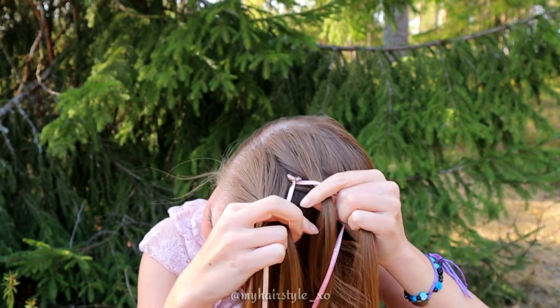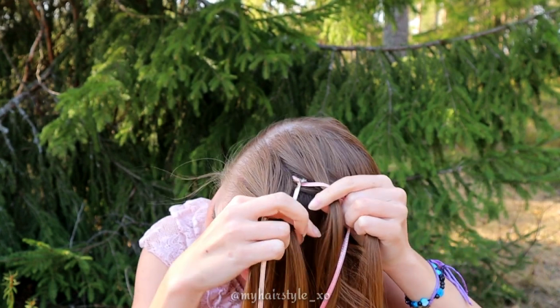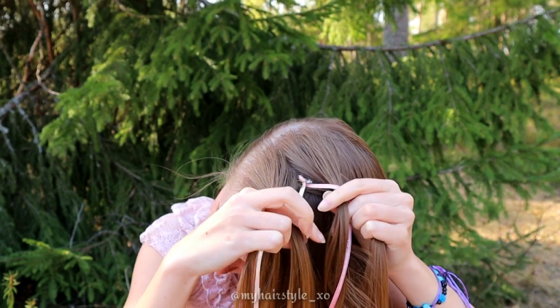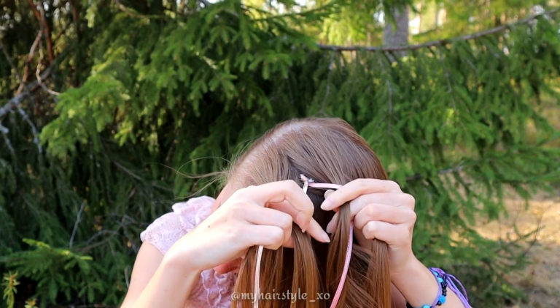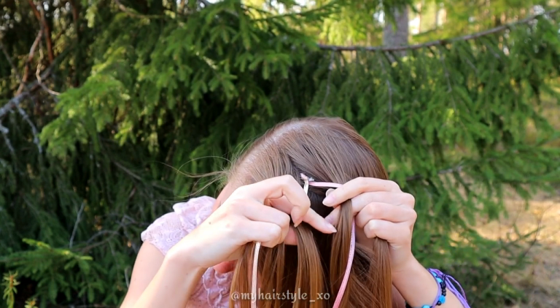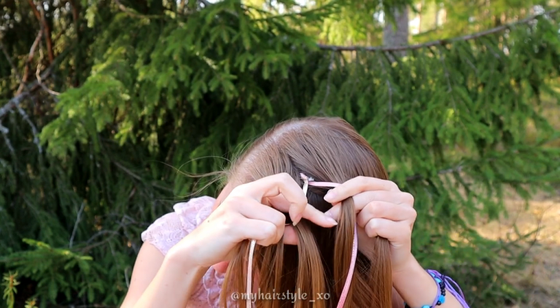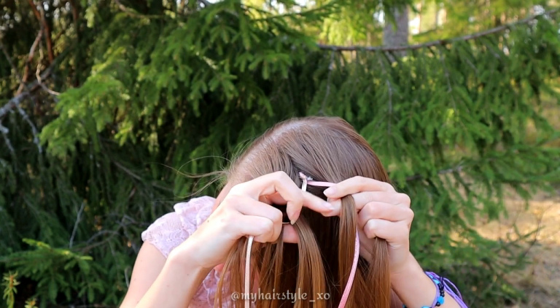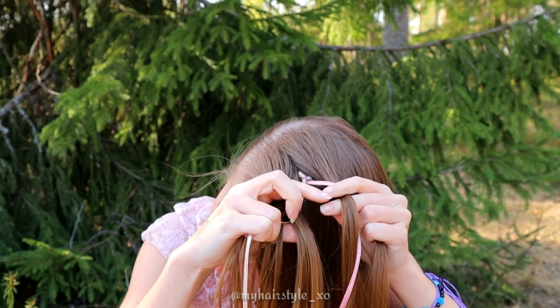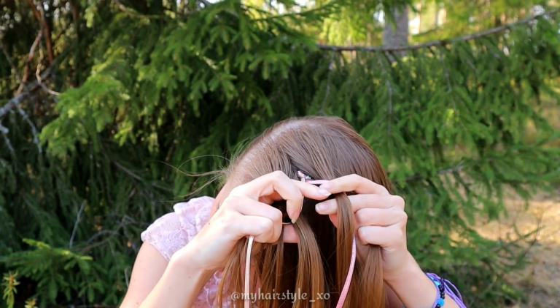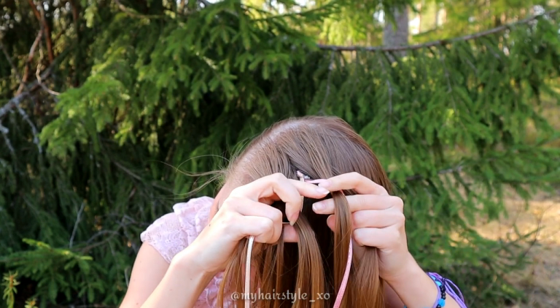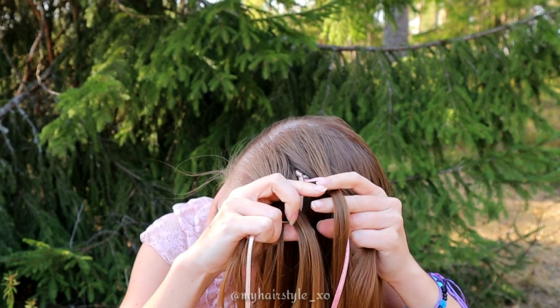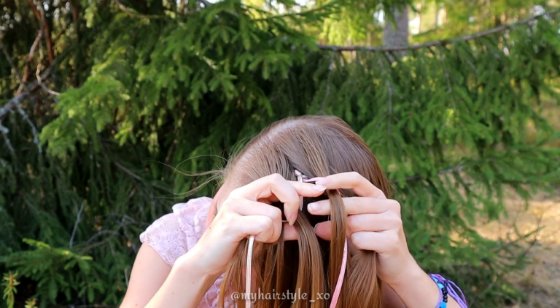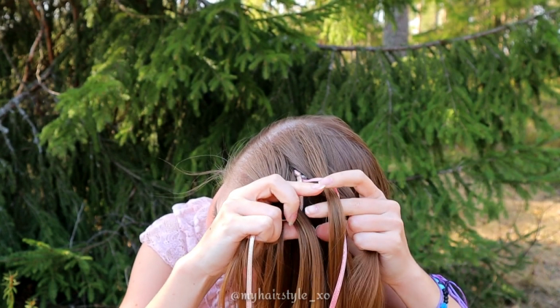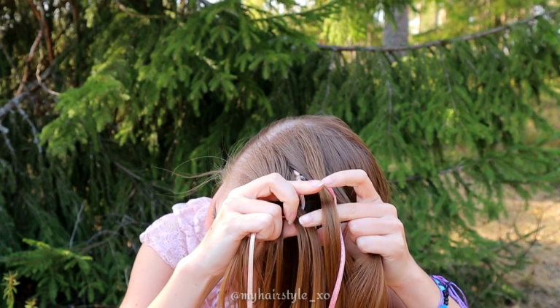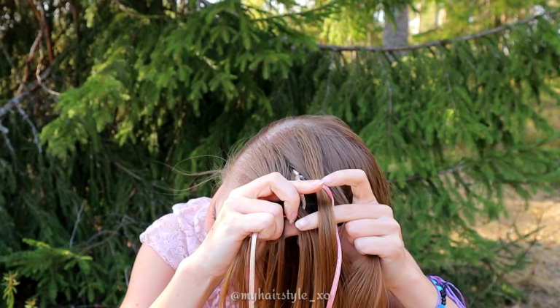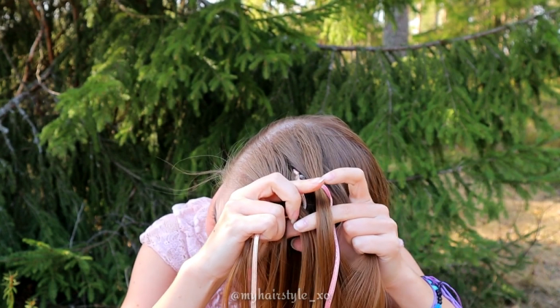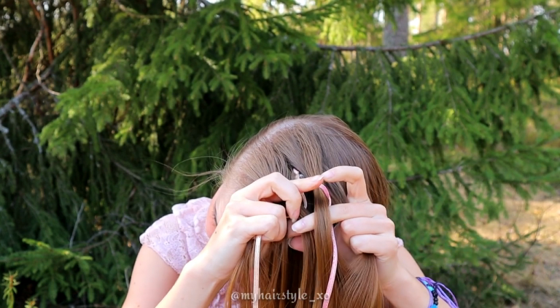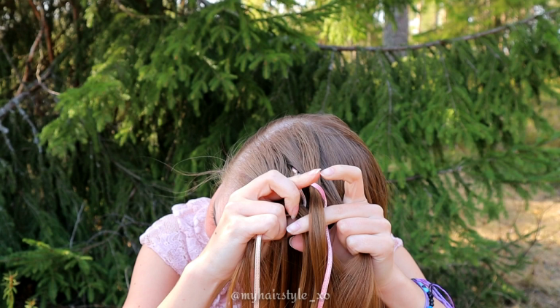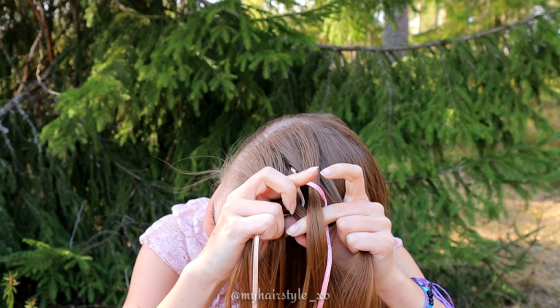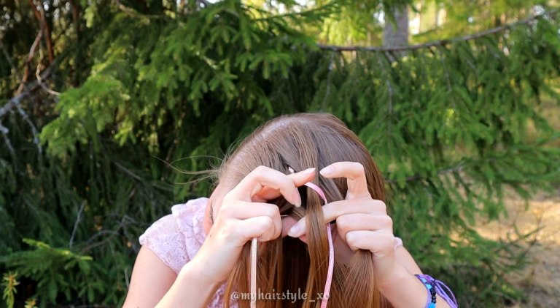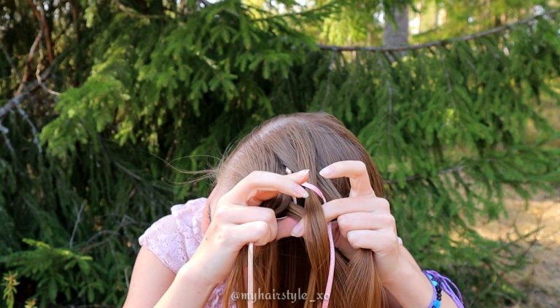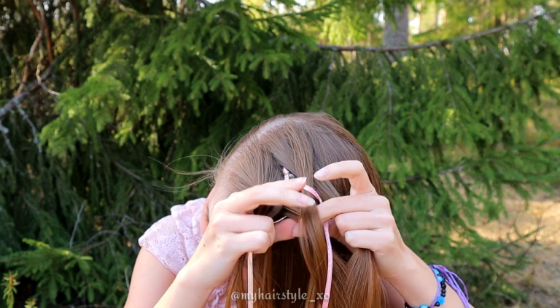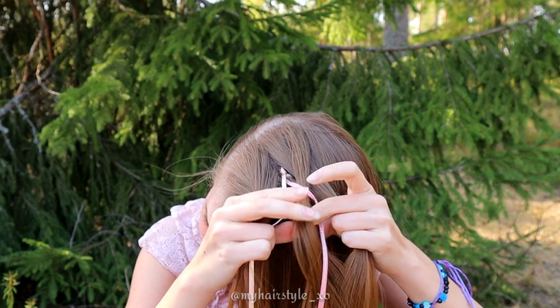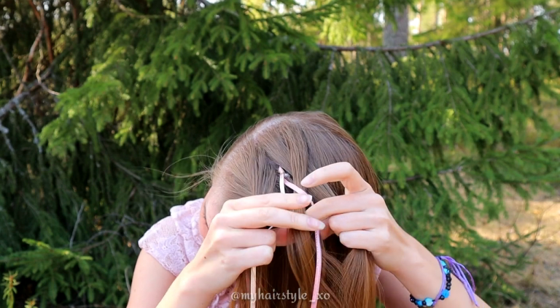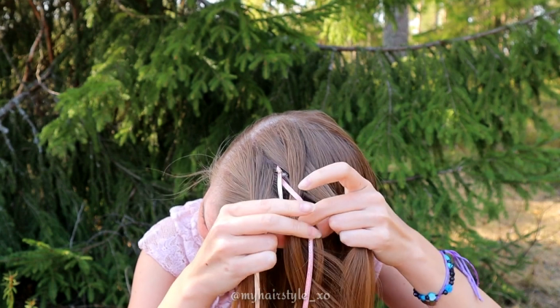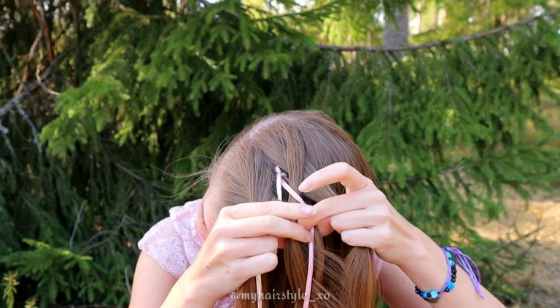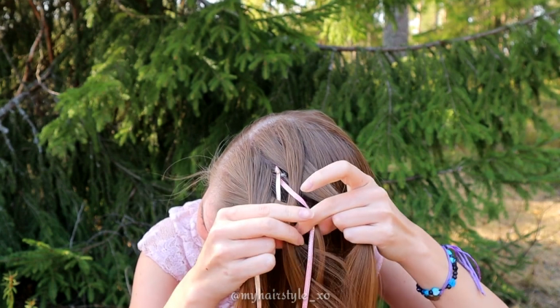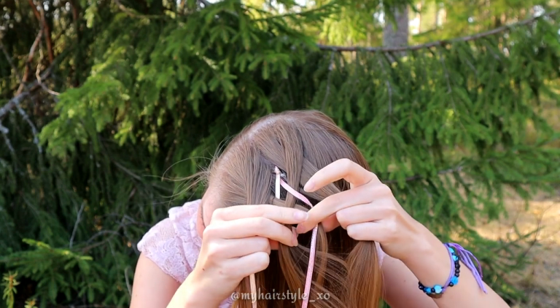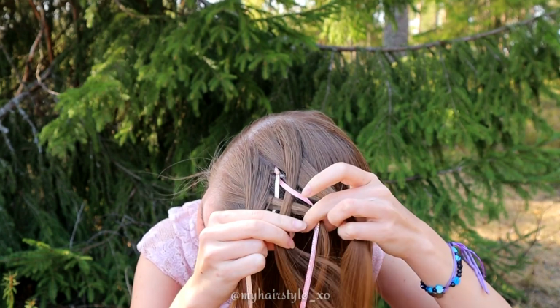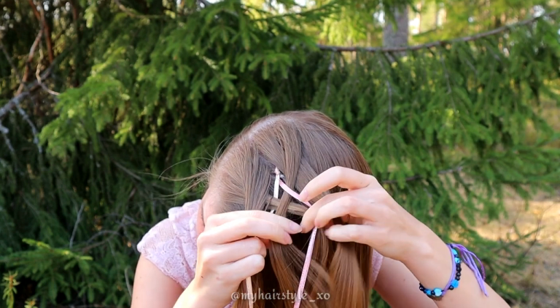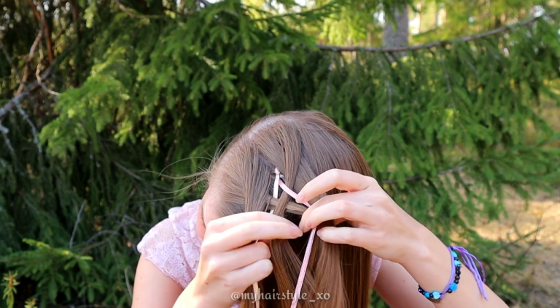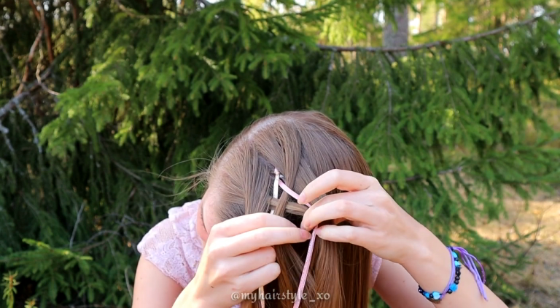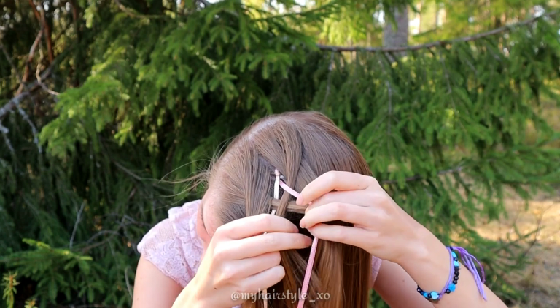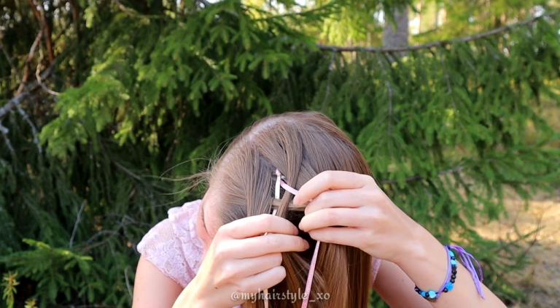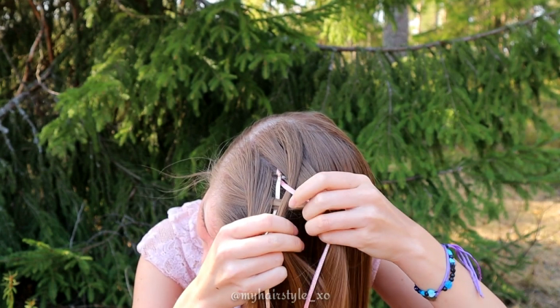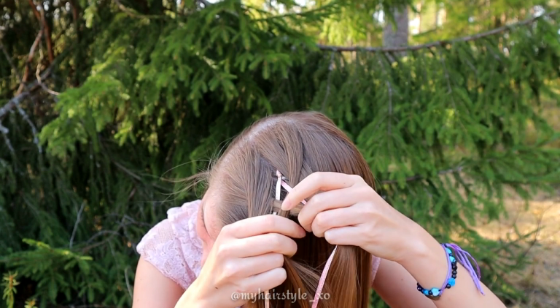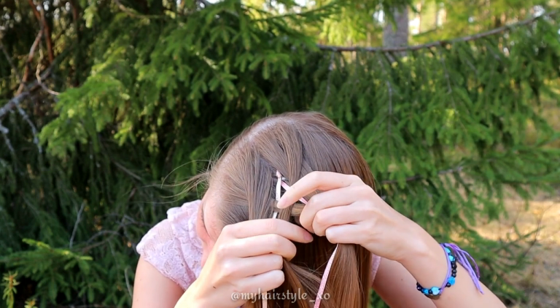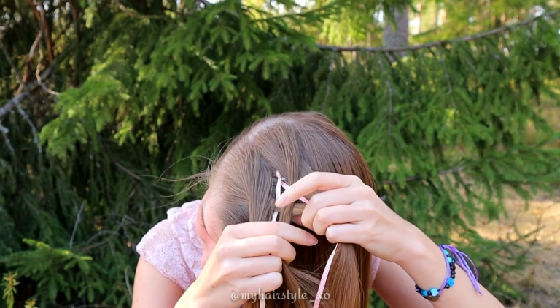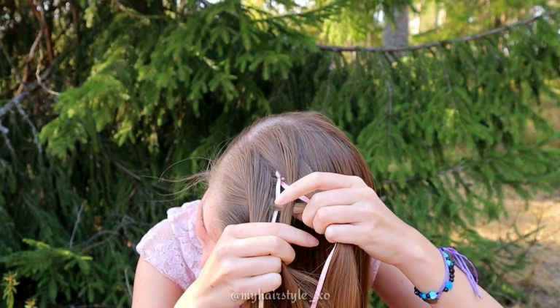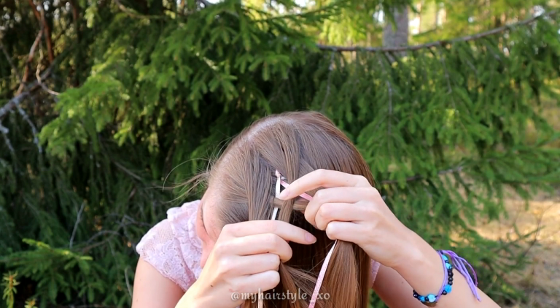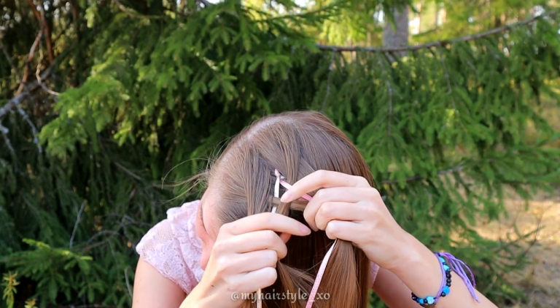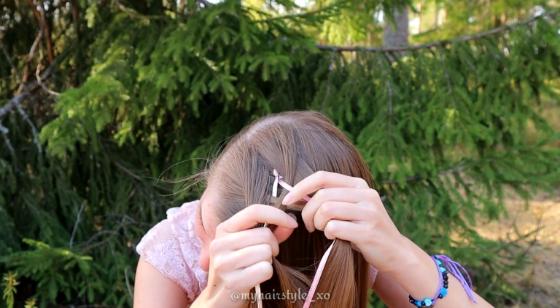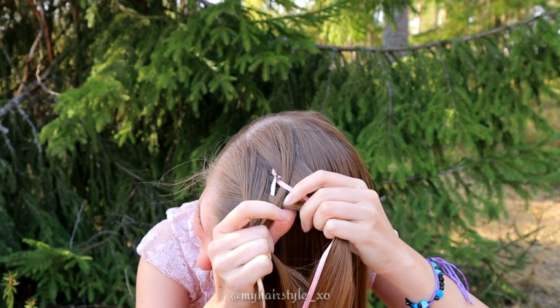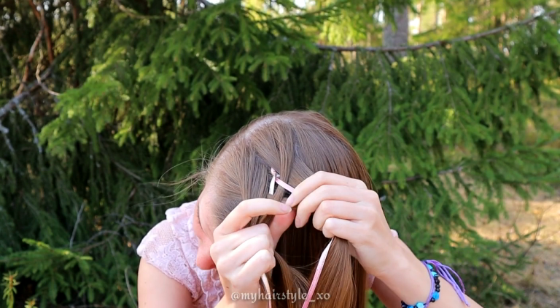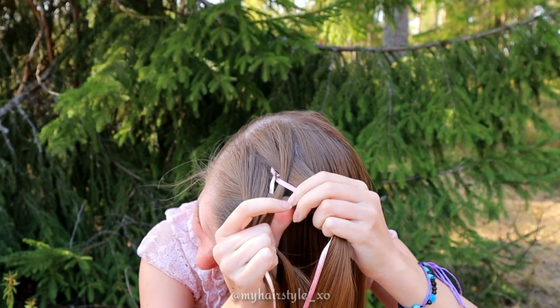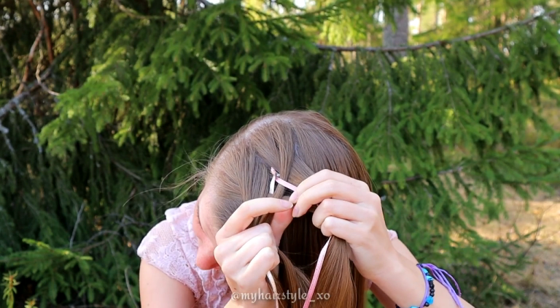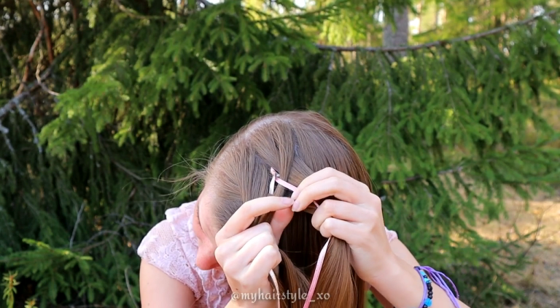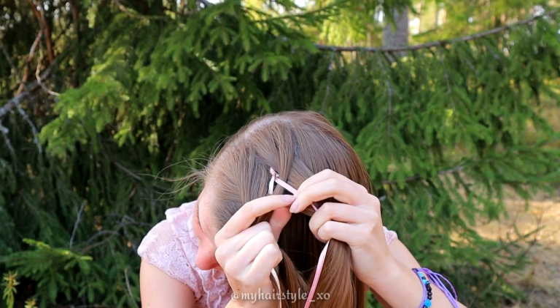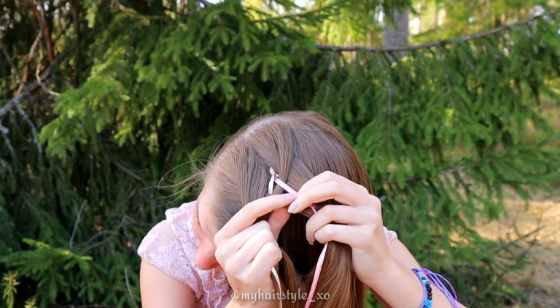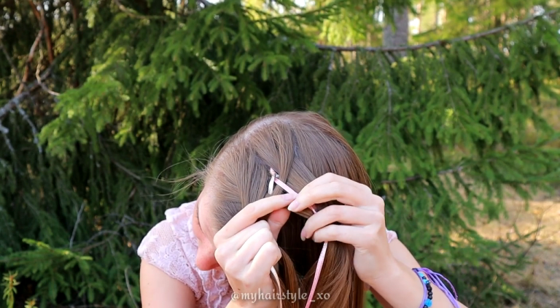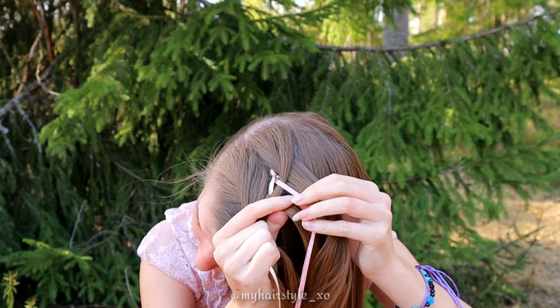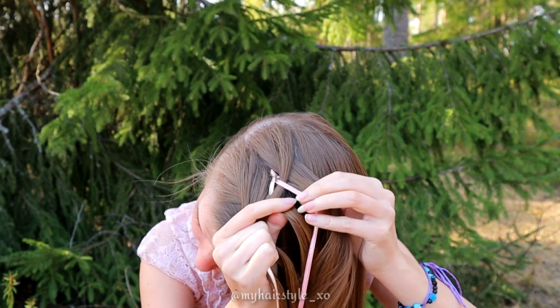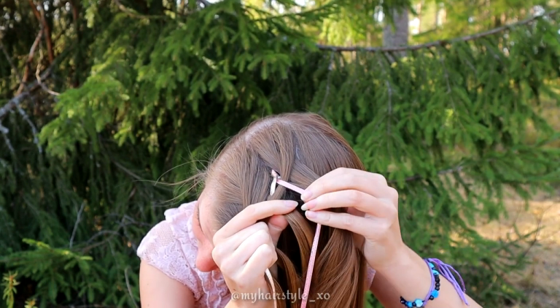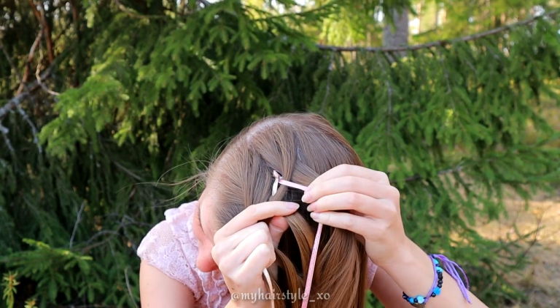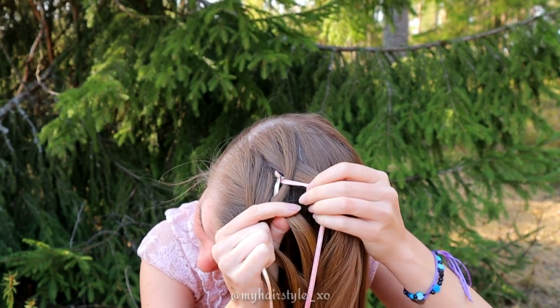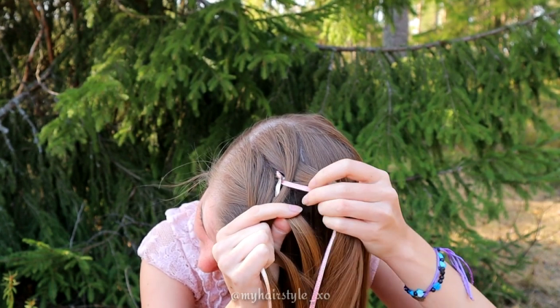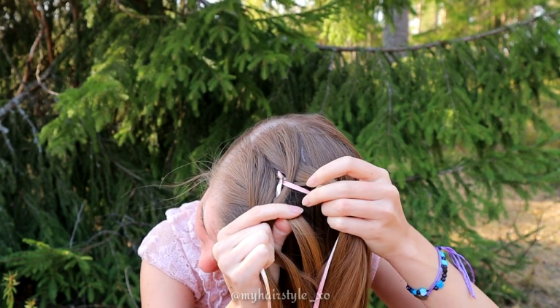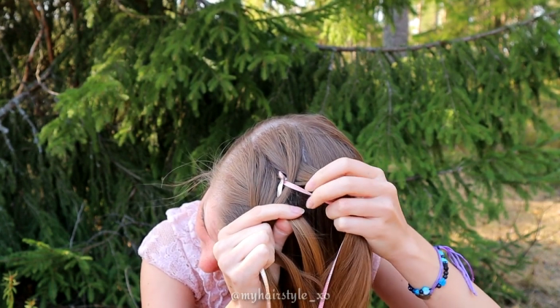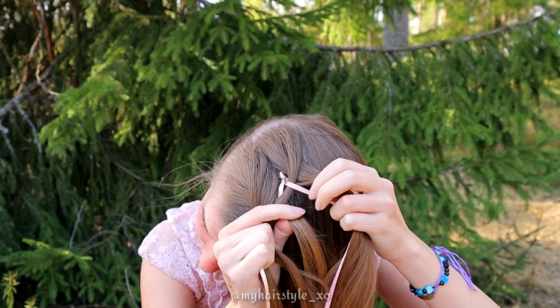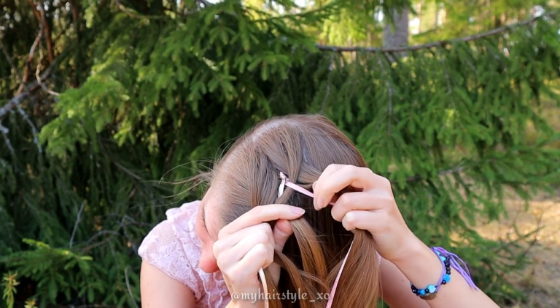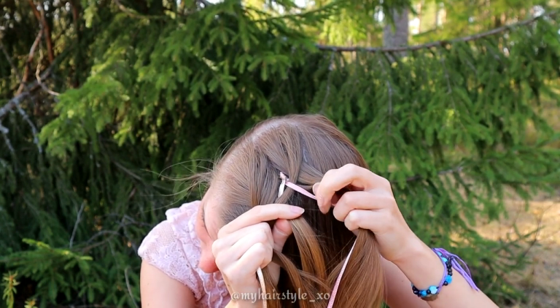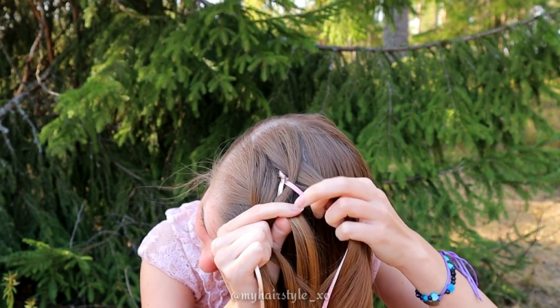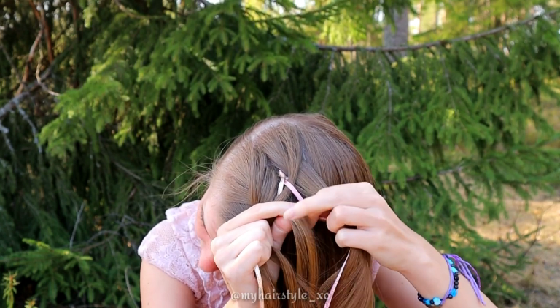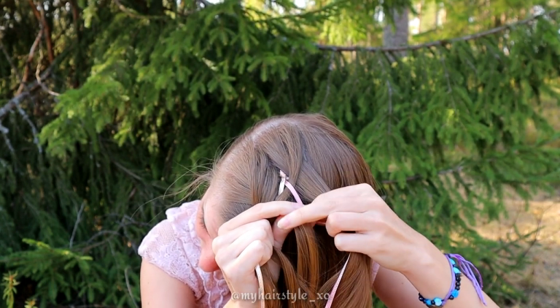Now you have two hair sections in the middle. Cross them over each other. Right strand goes over and left under.